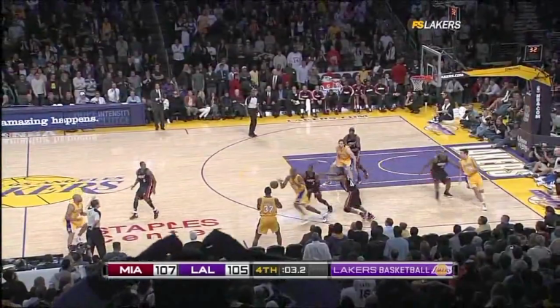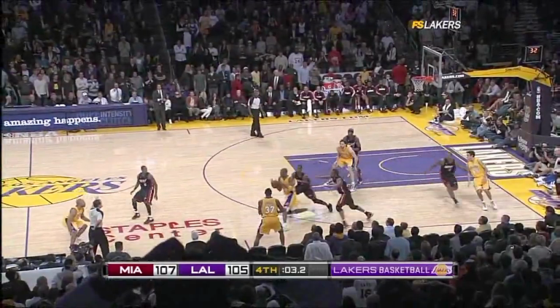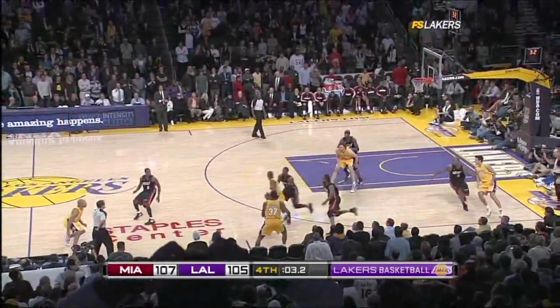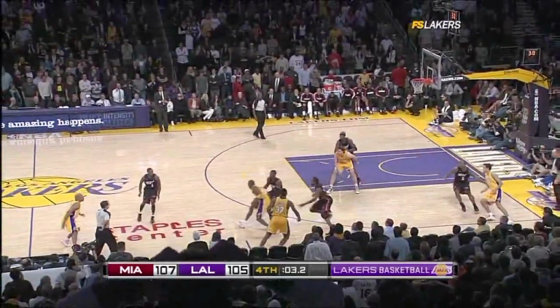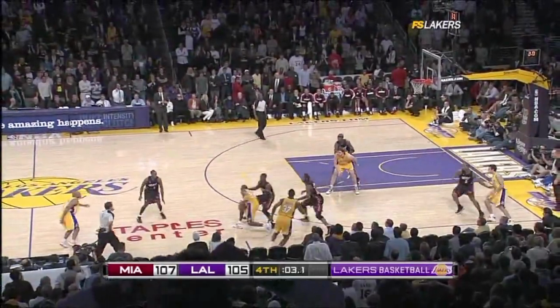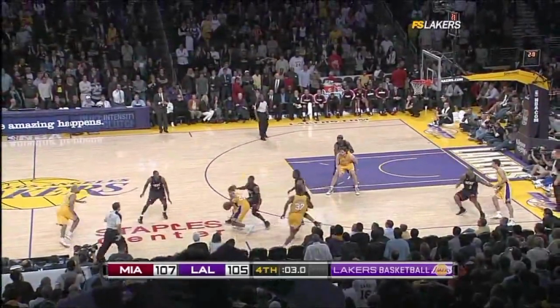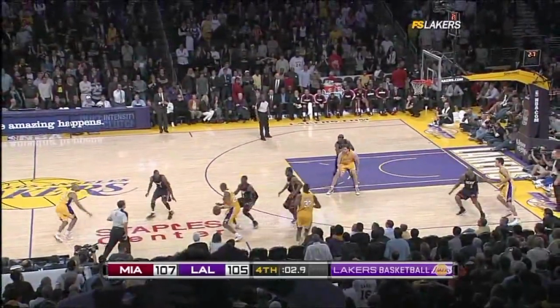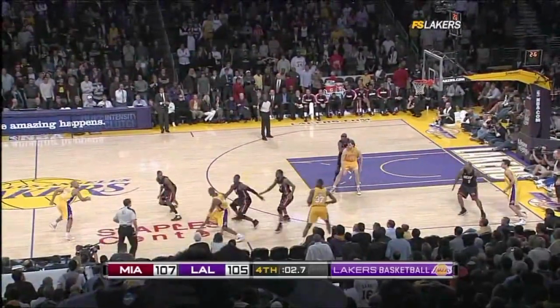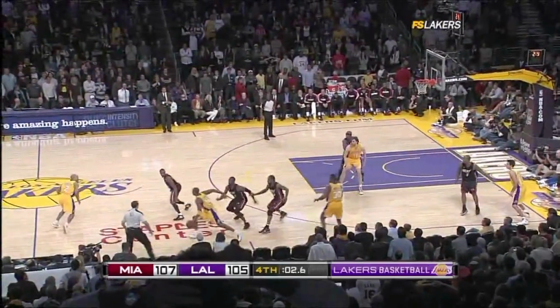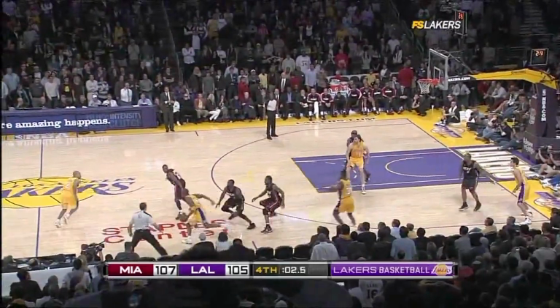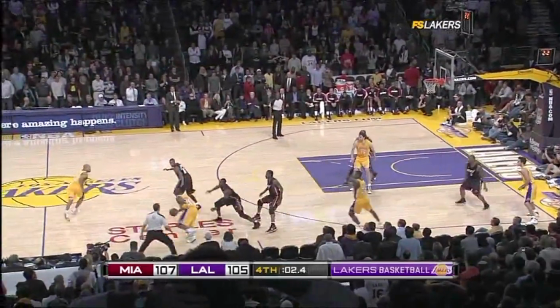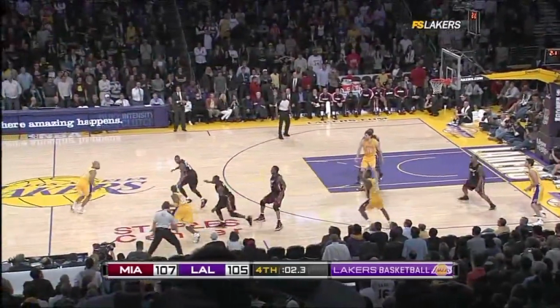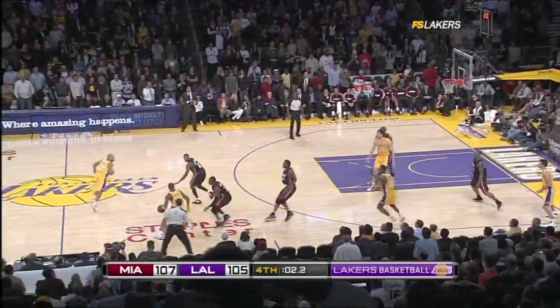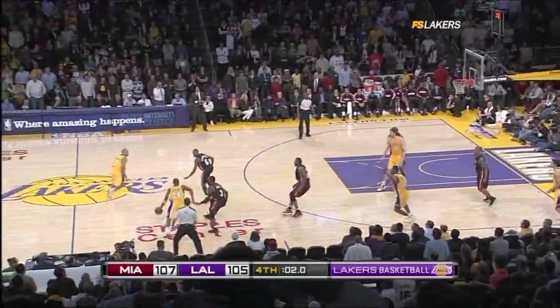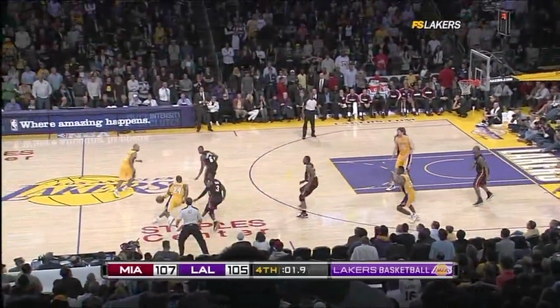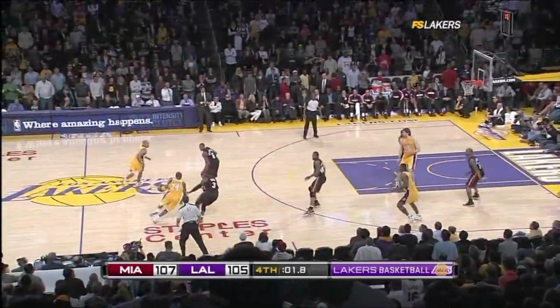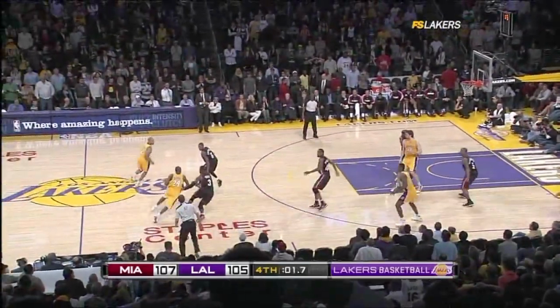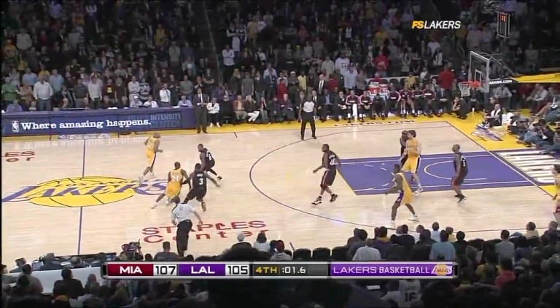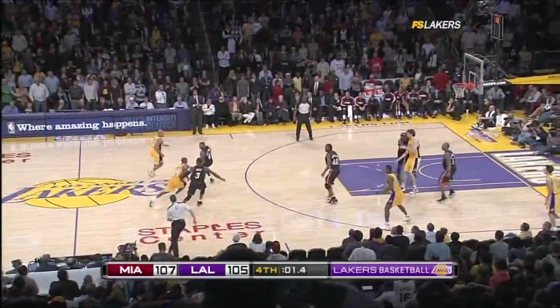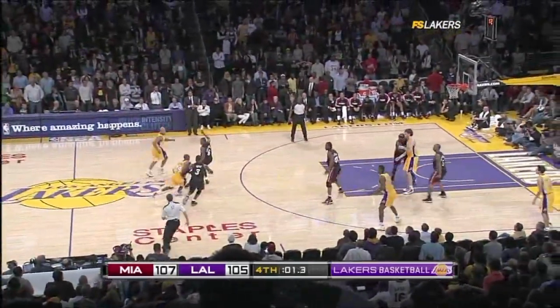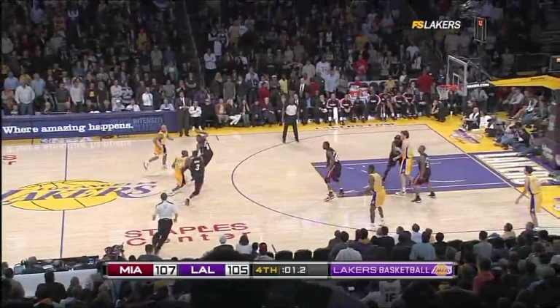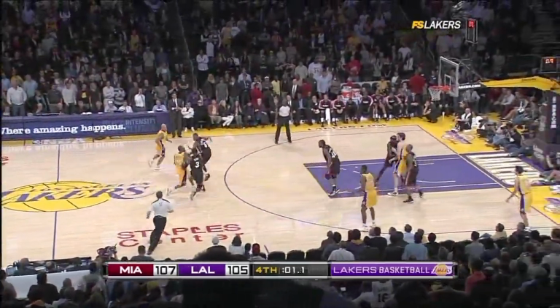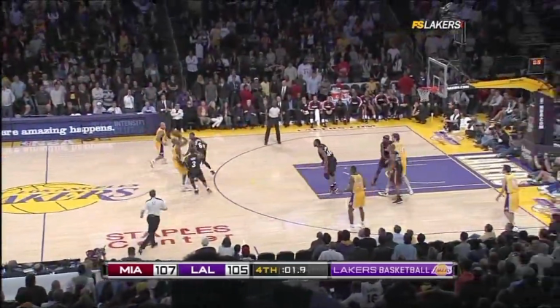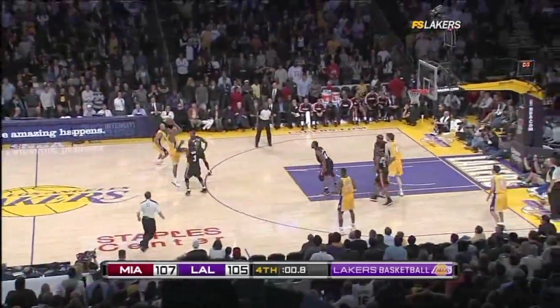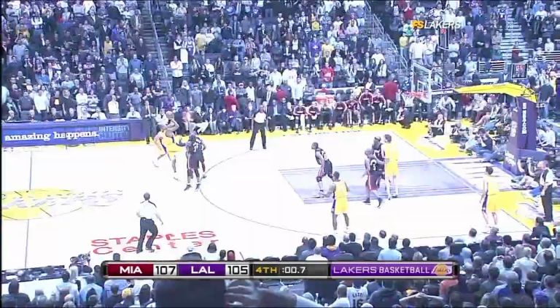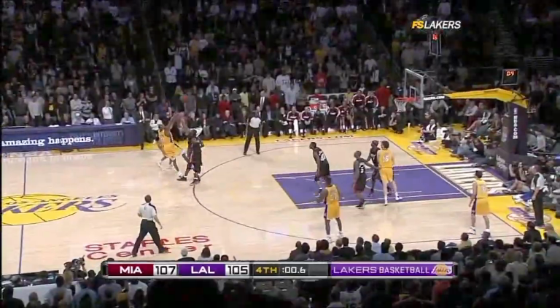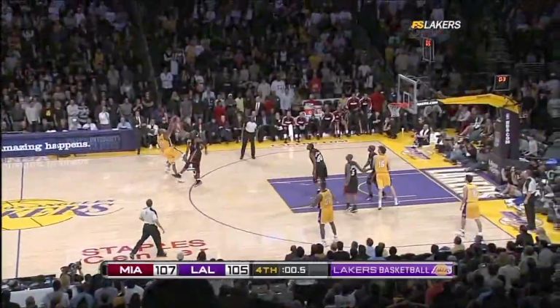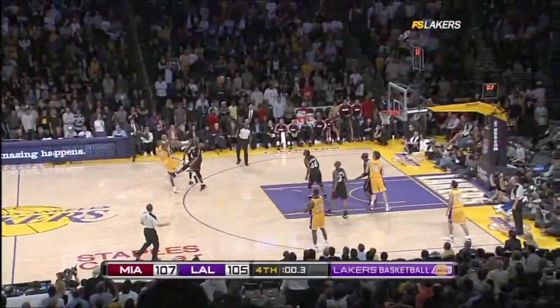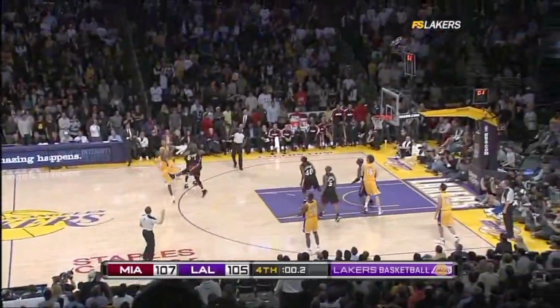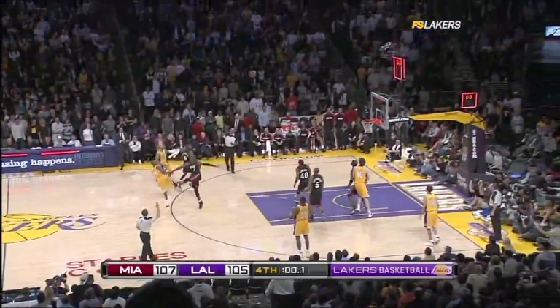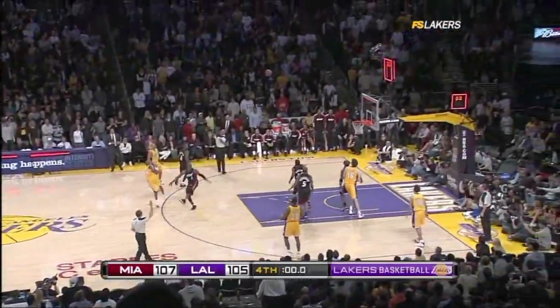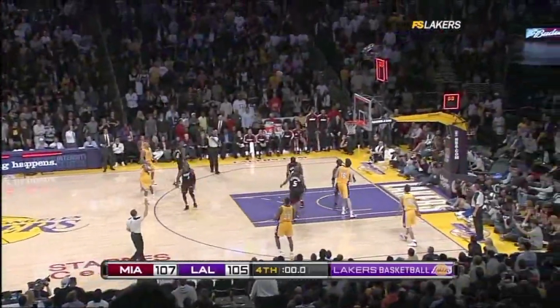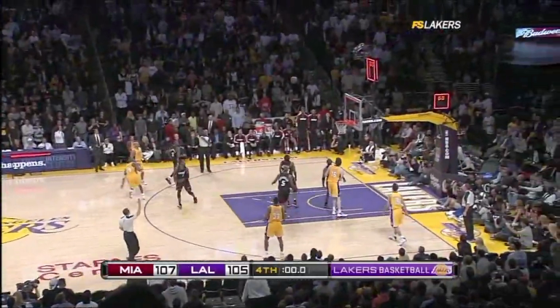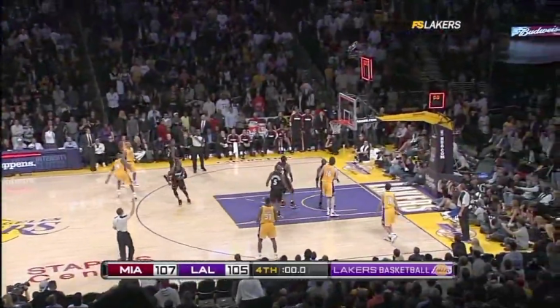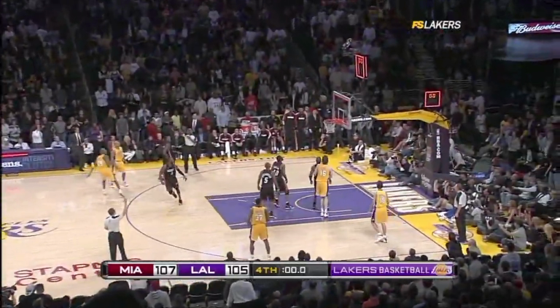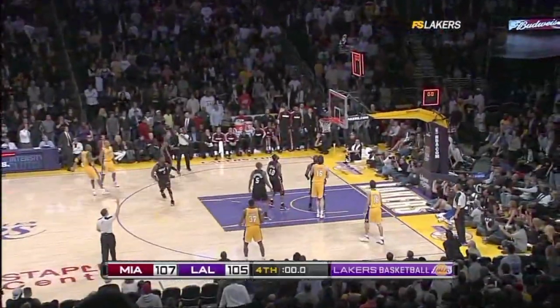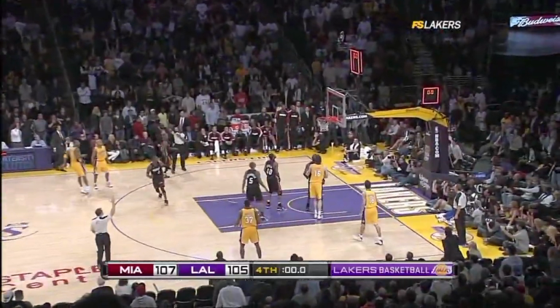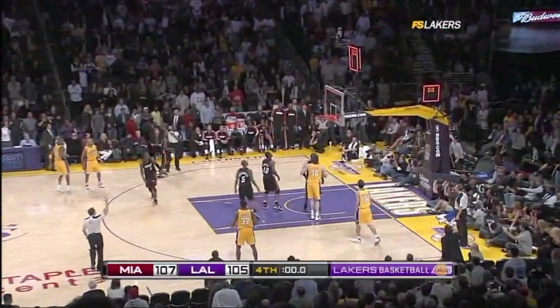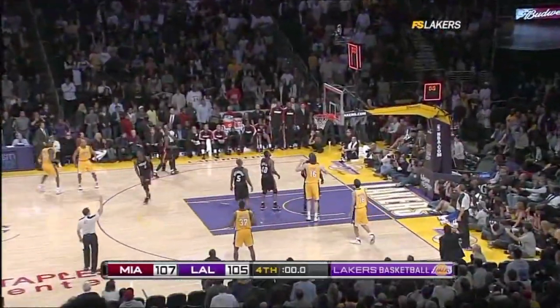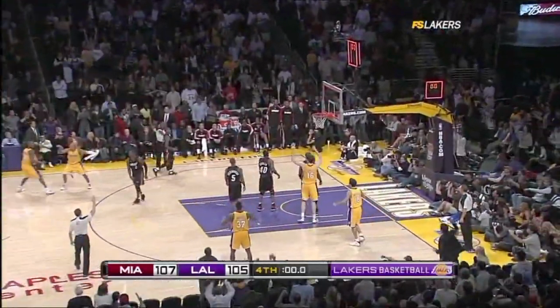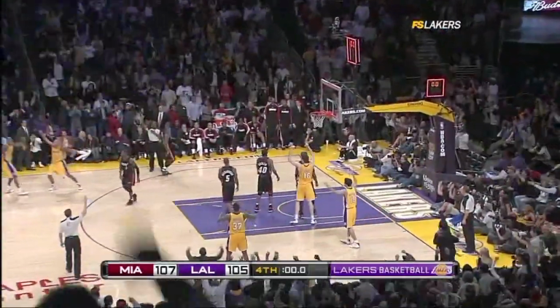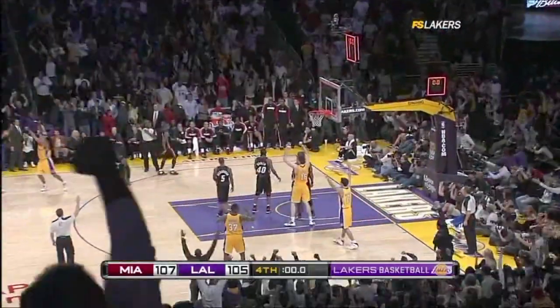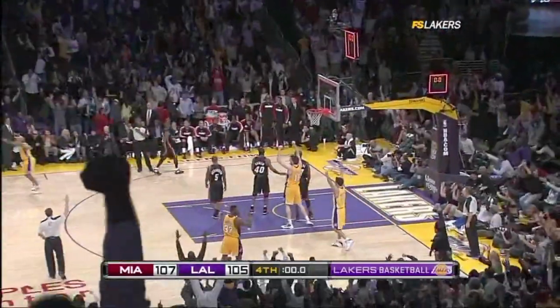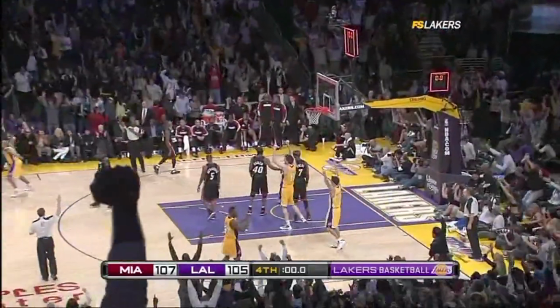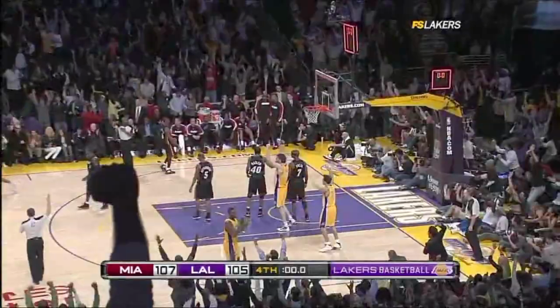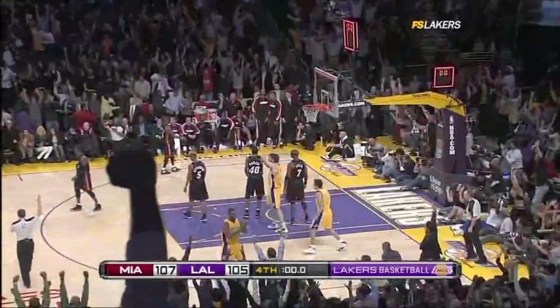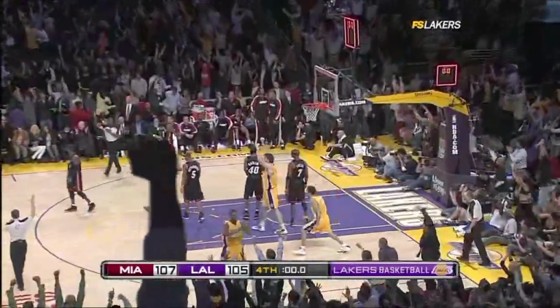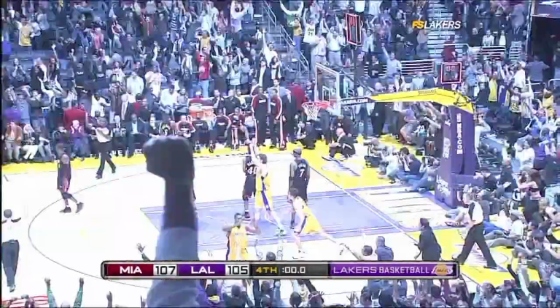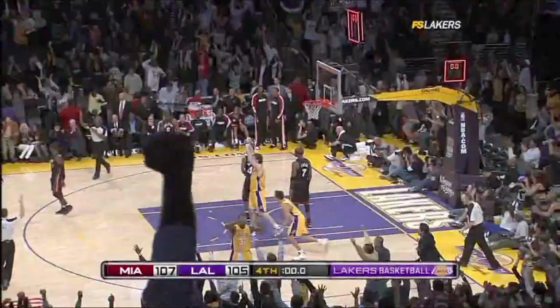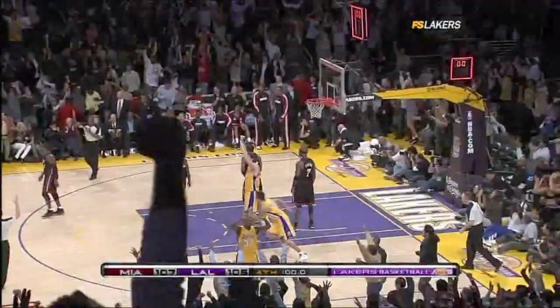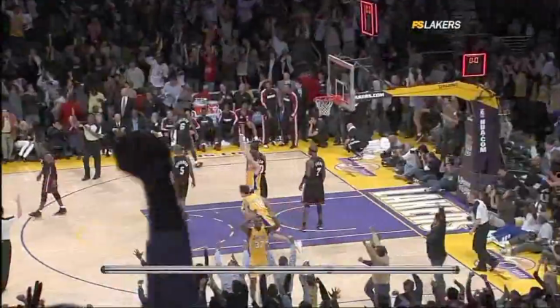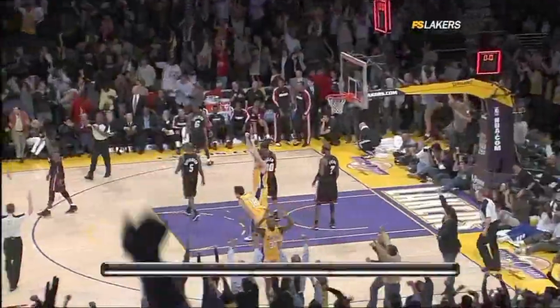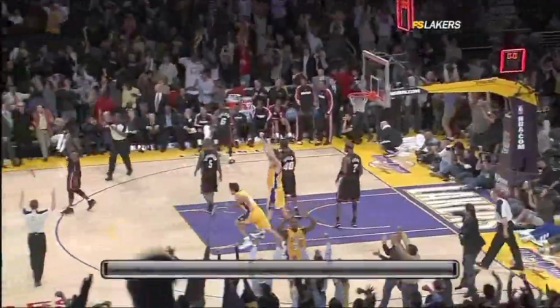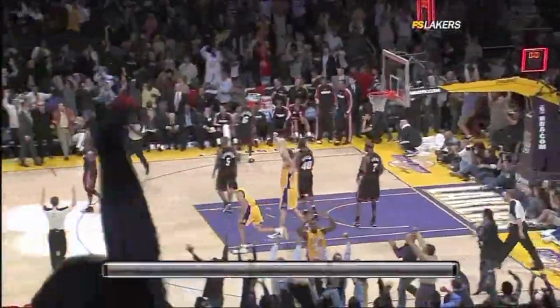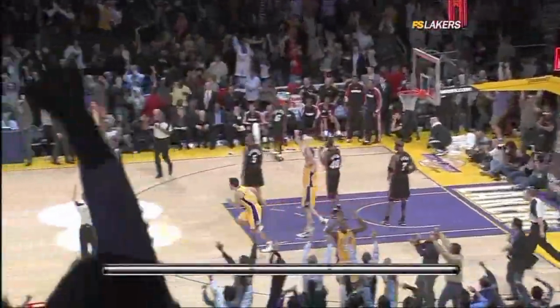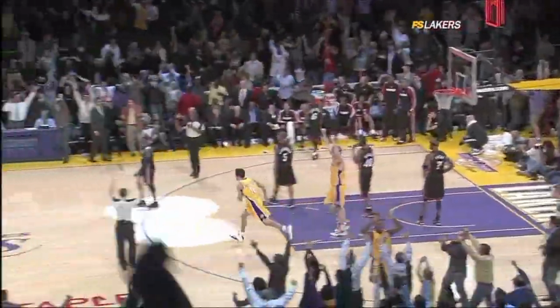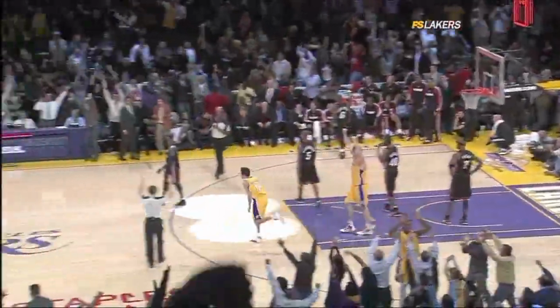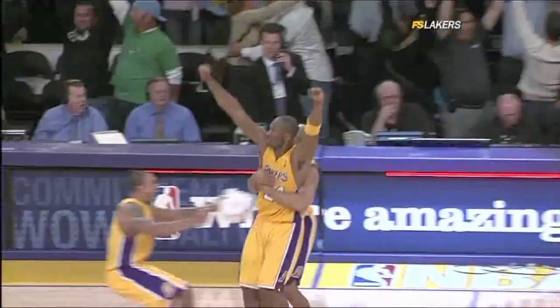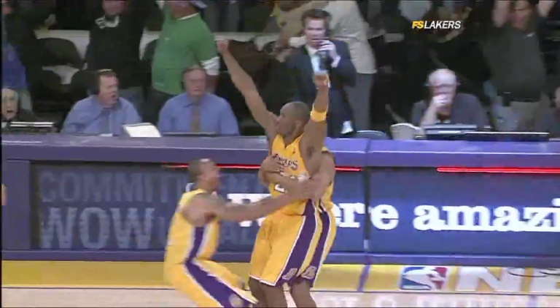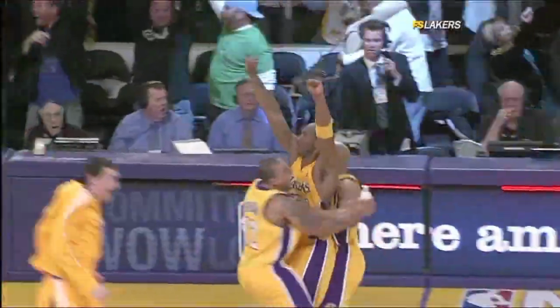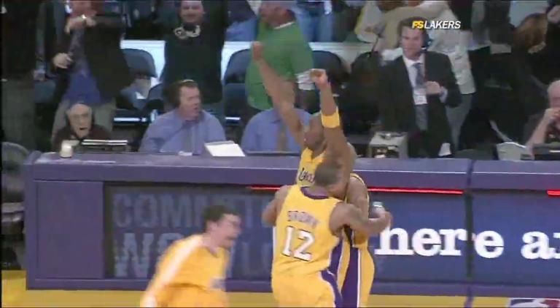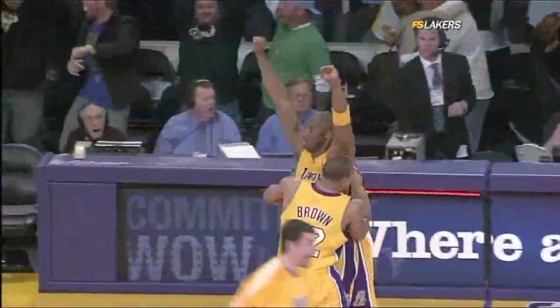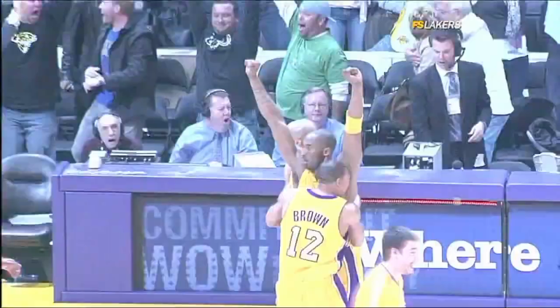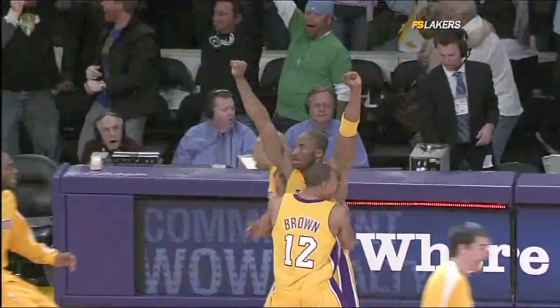Kobe, he's got it. Can he get it off in time? On the run, off the glass. He did it! He did it again! Amazing!